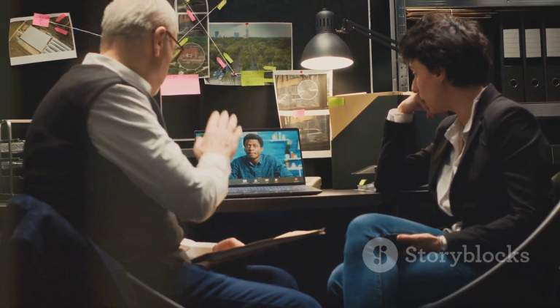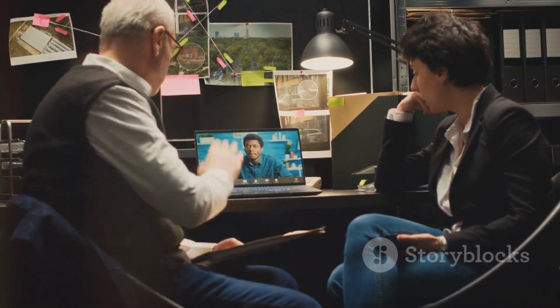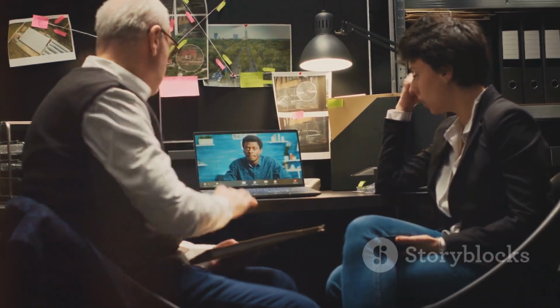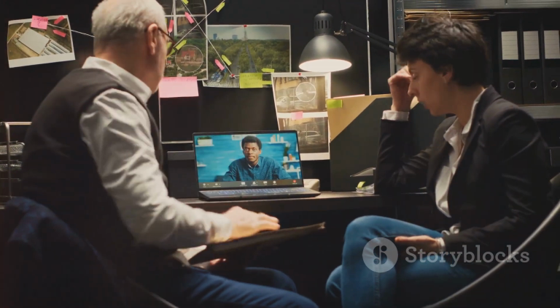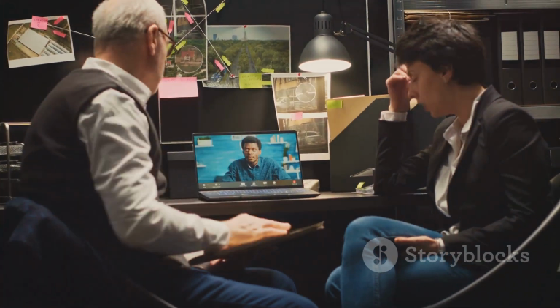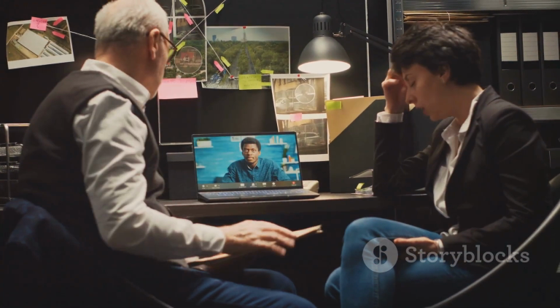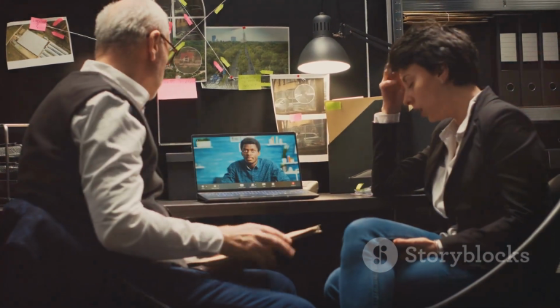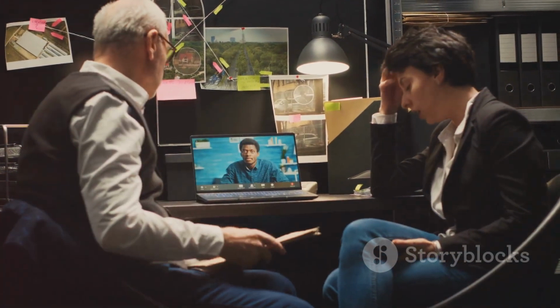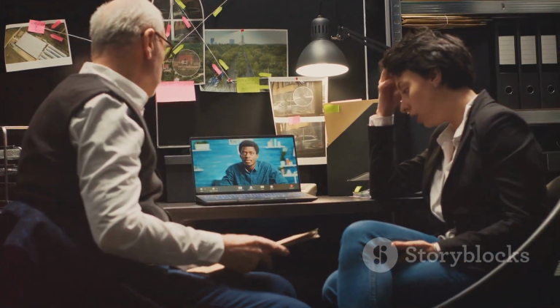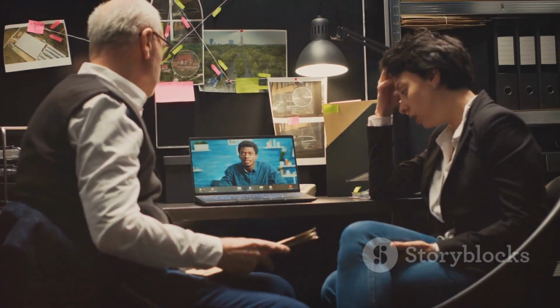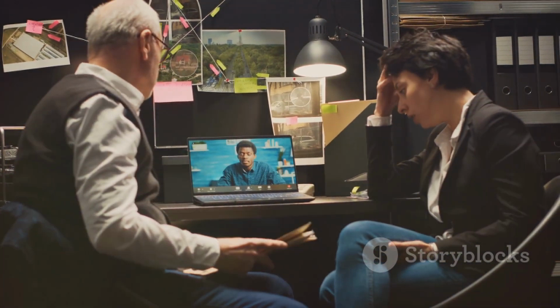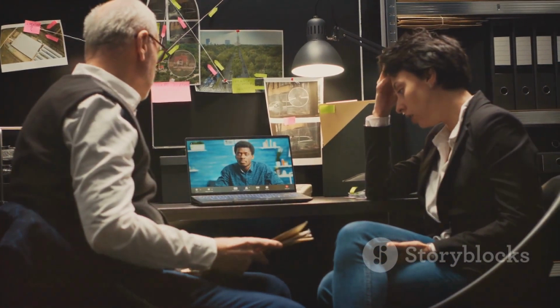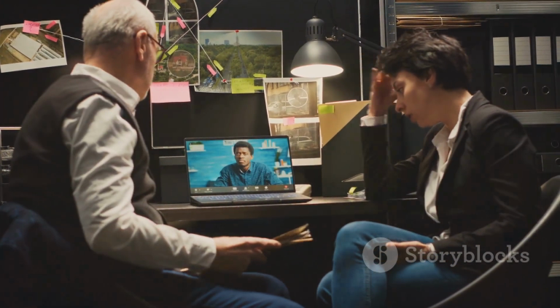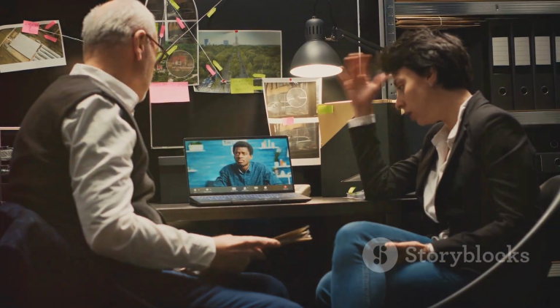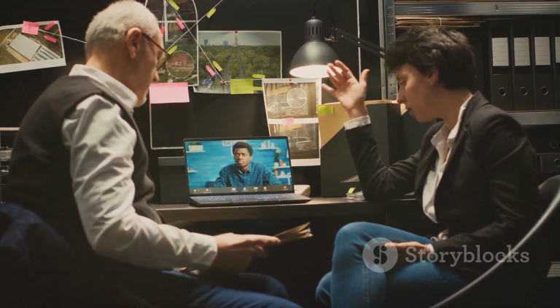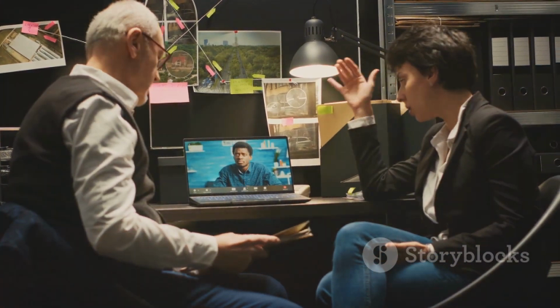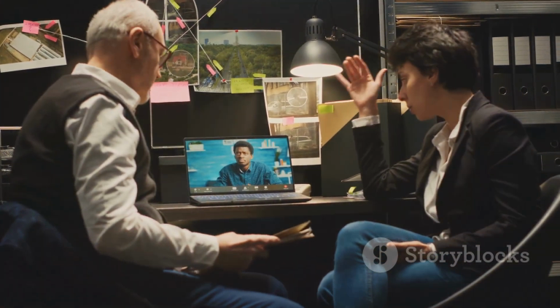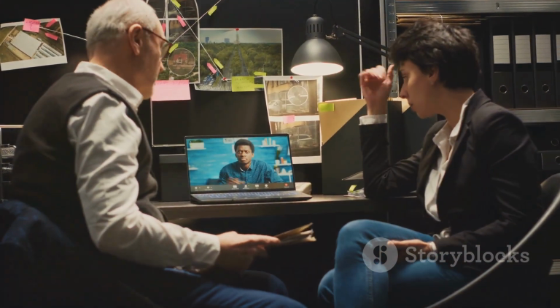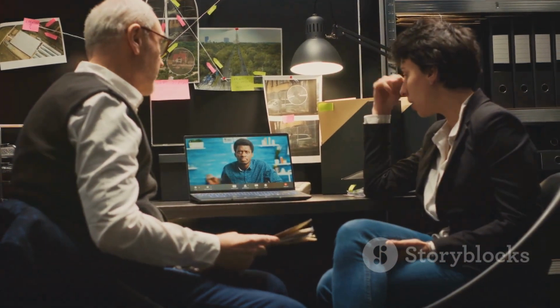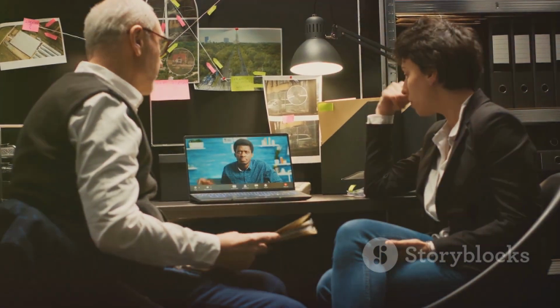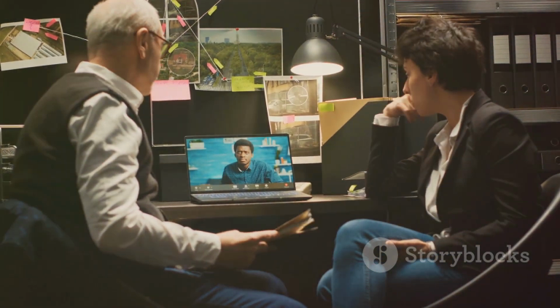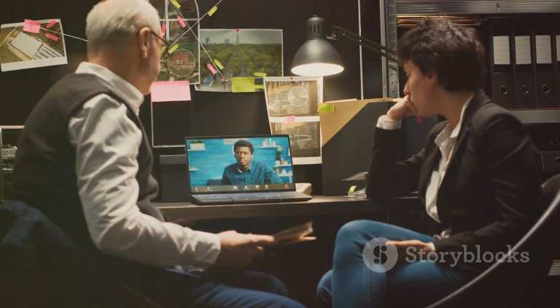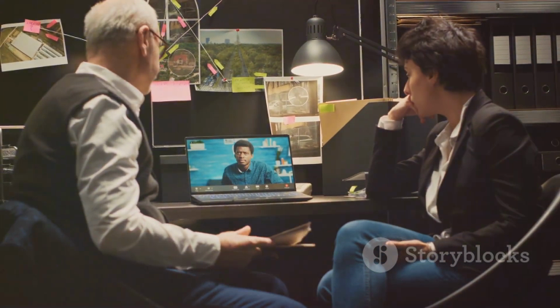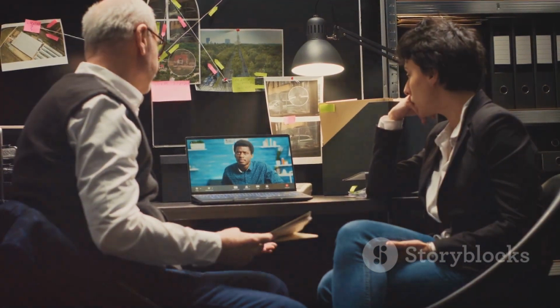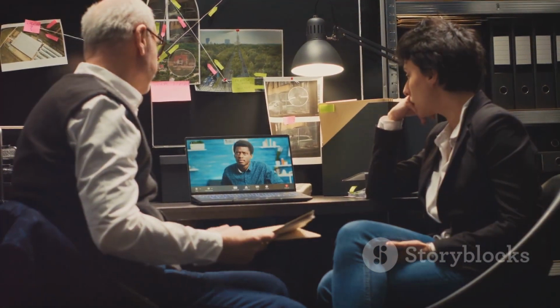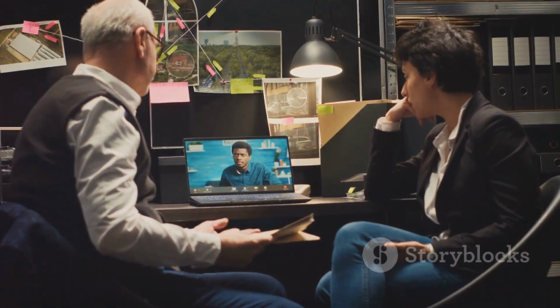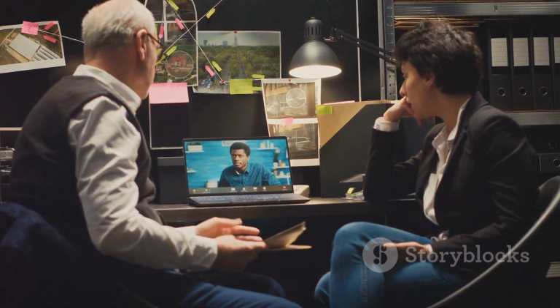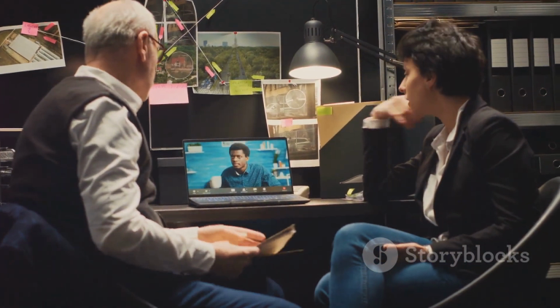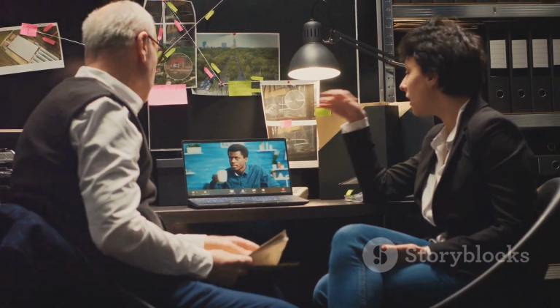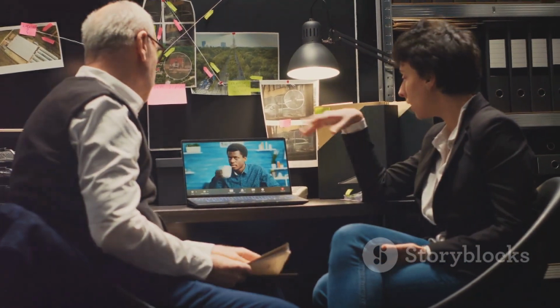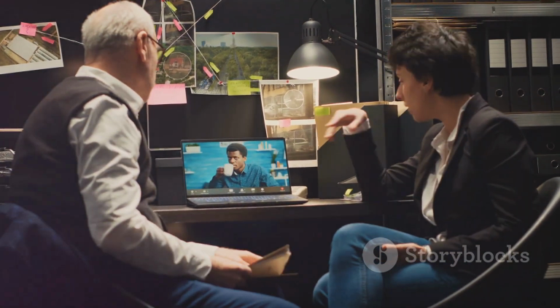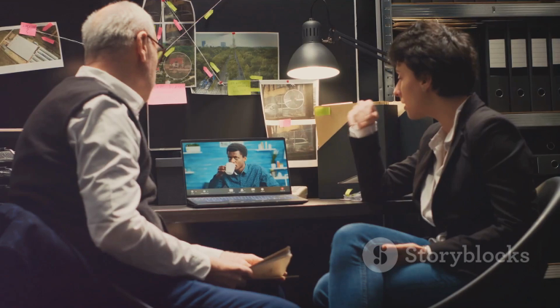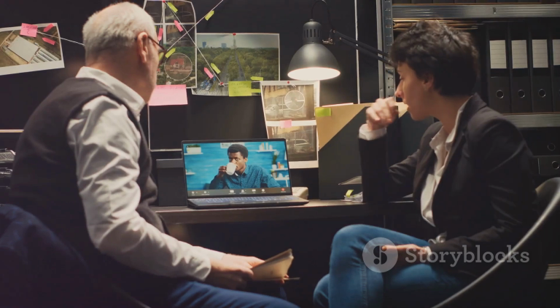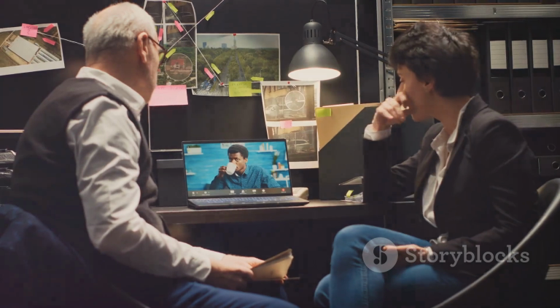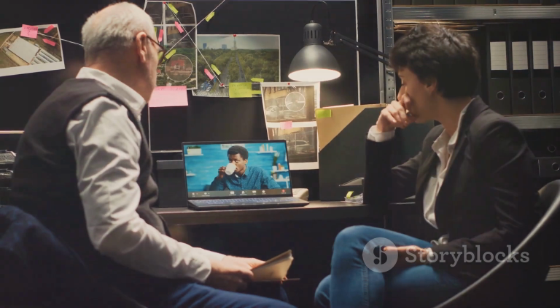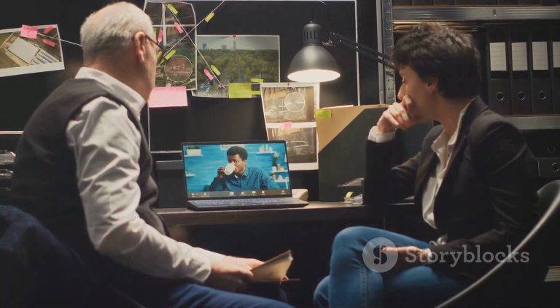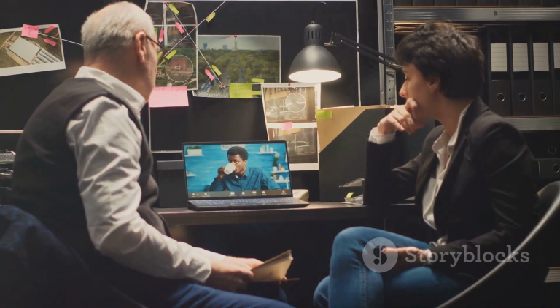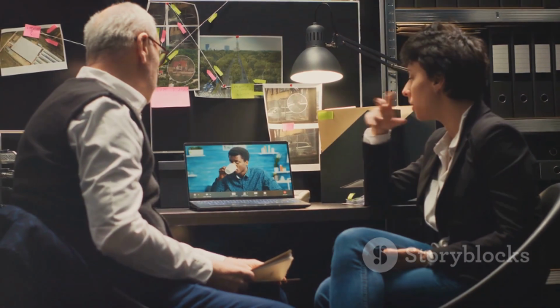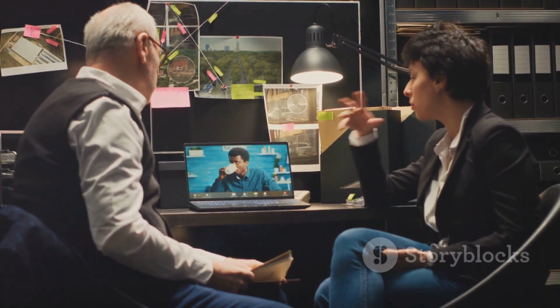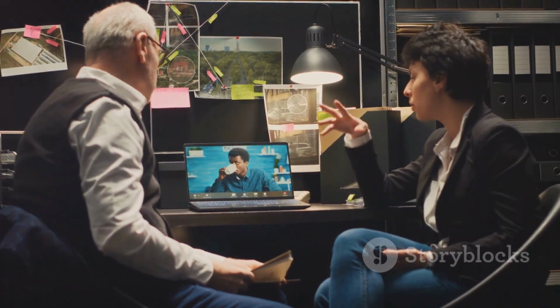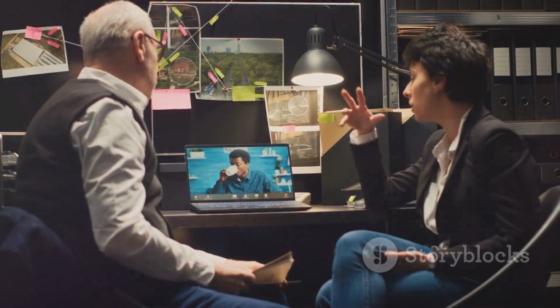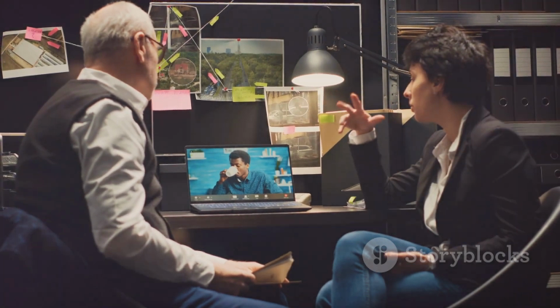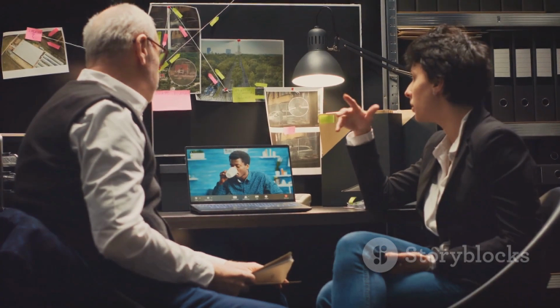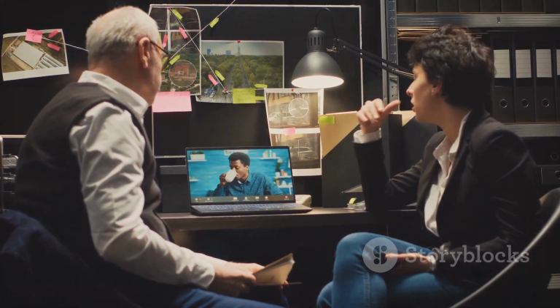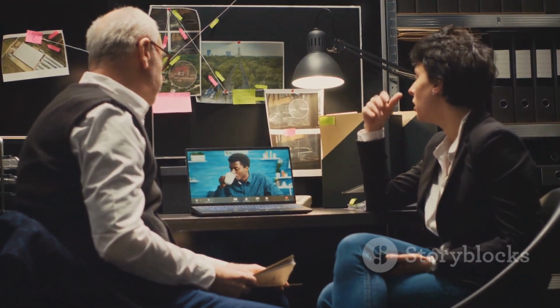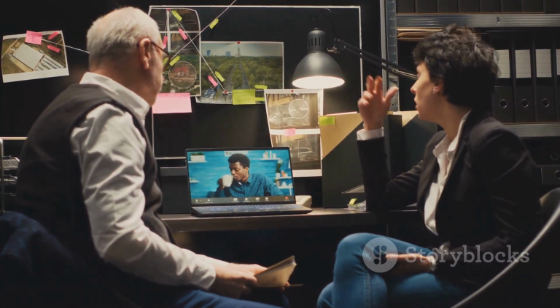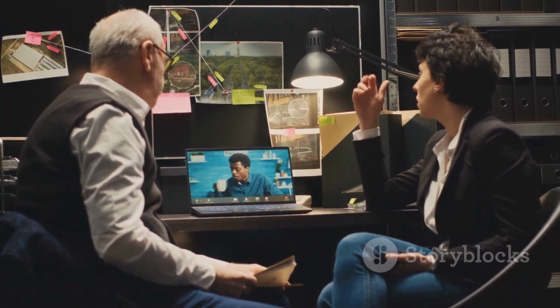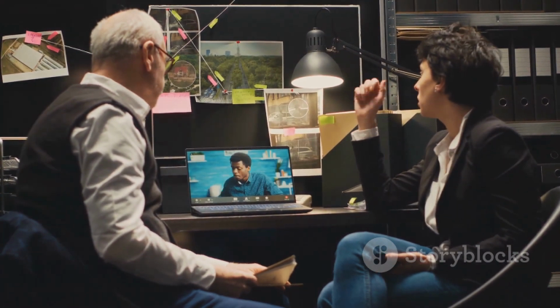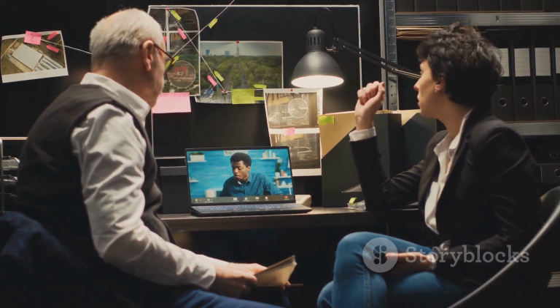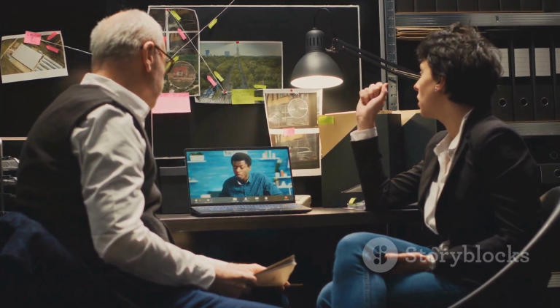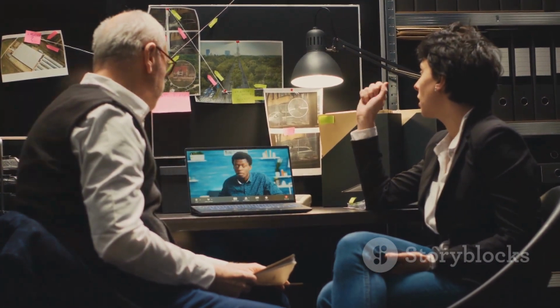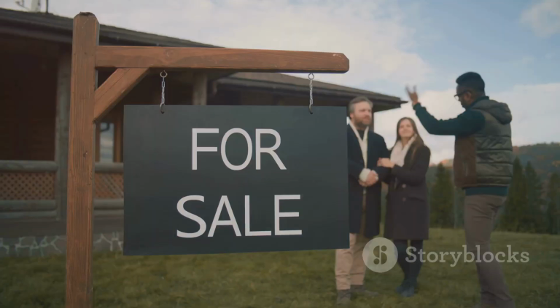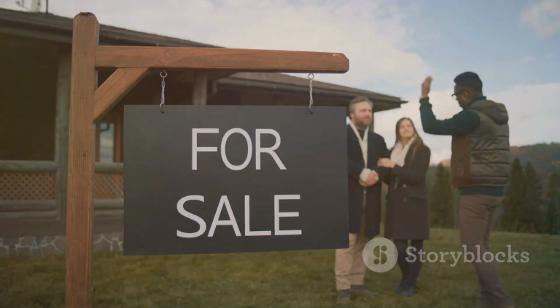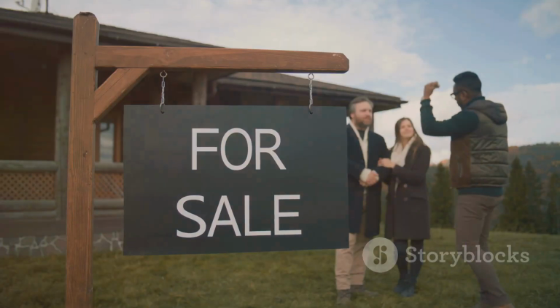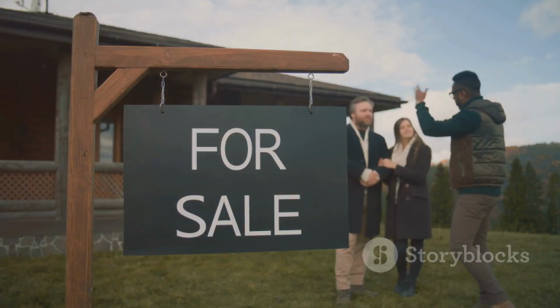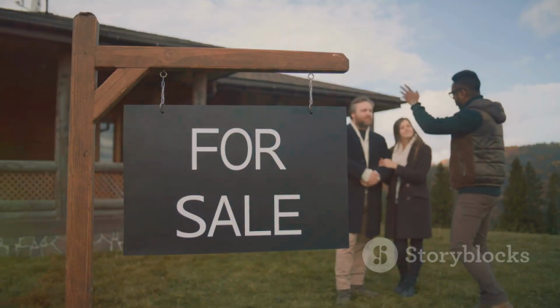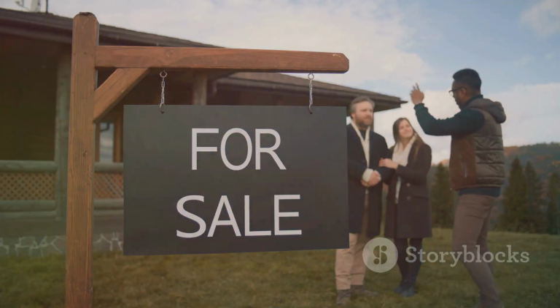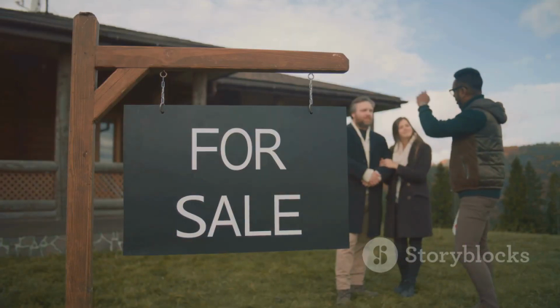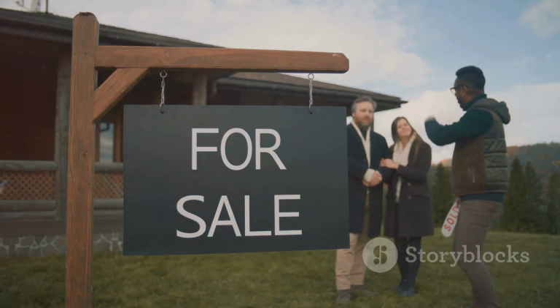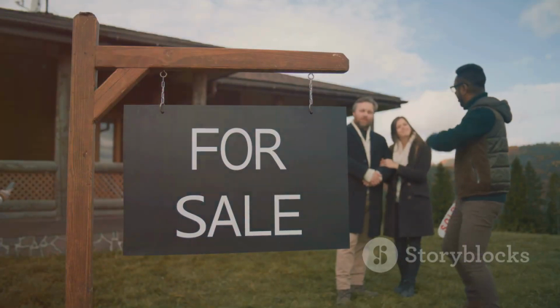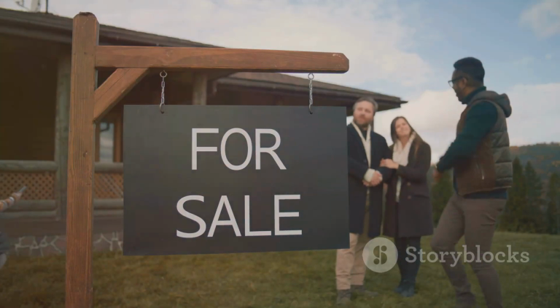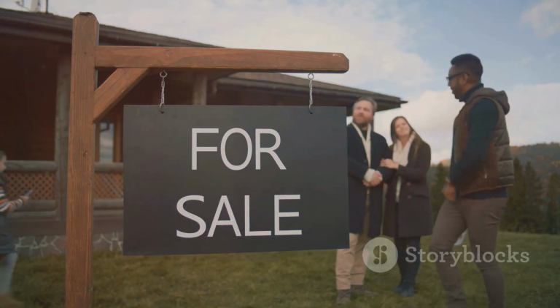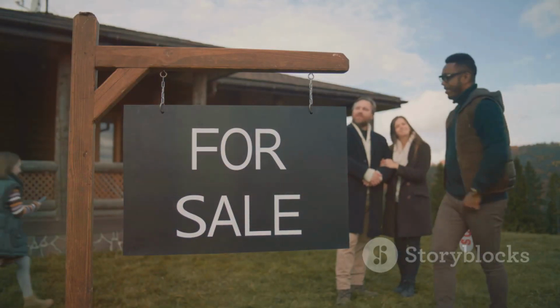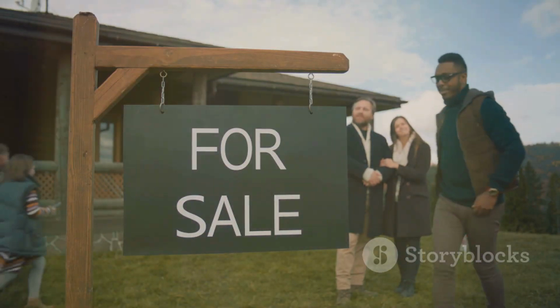Check us out at lanron.ca and see why we're Central Alberta's trusted choice for inspections. Your clients will thank you.